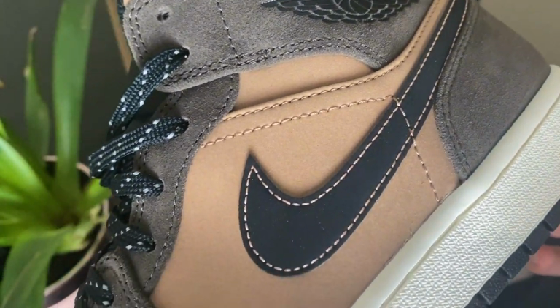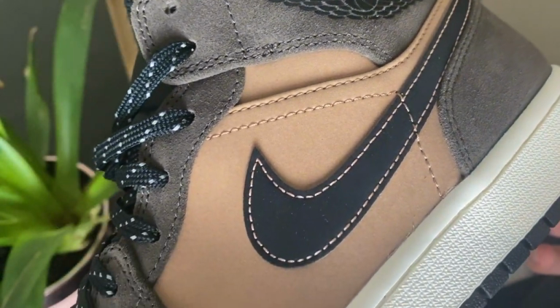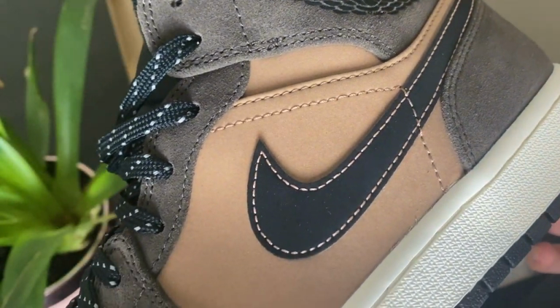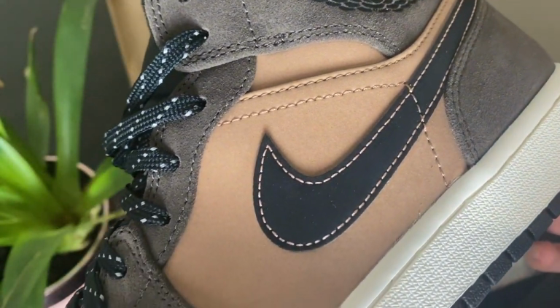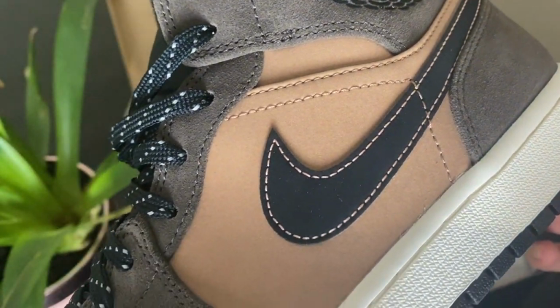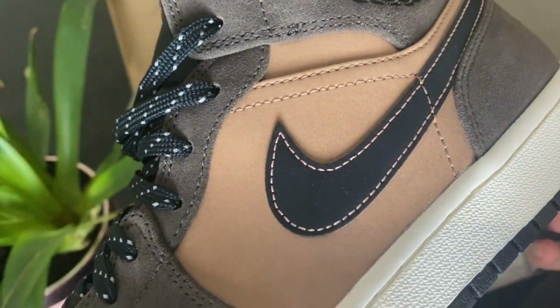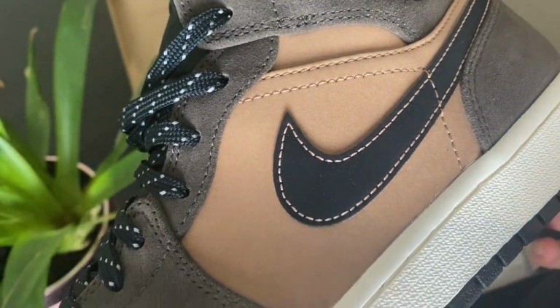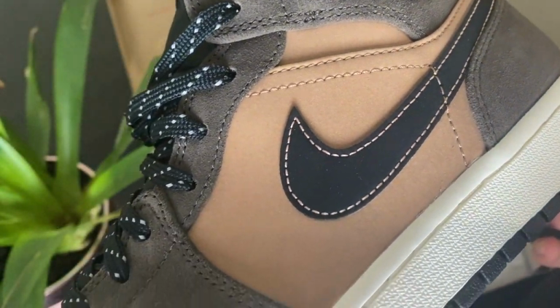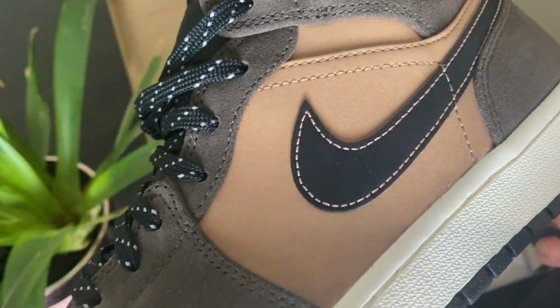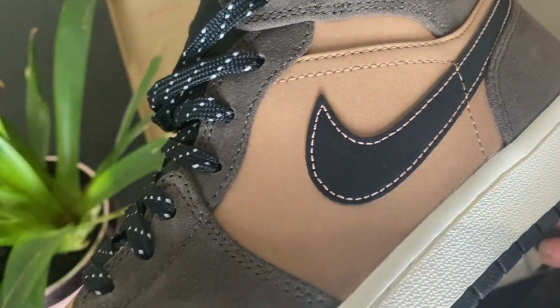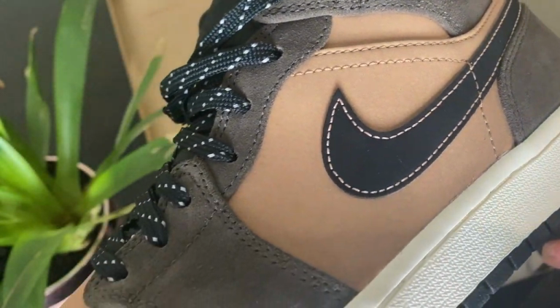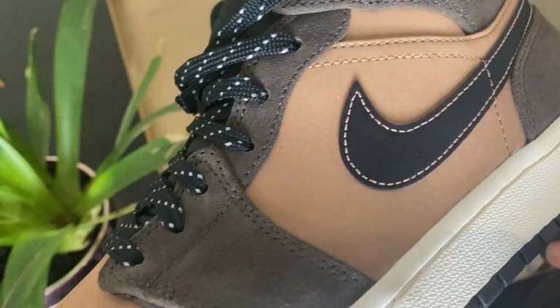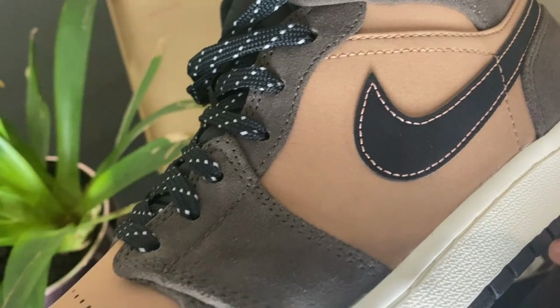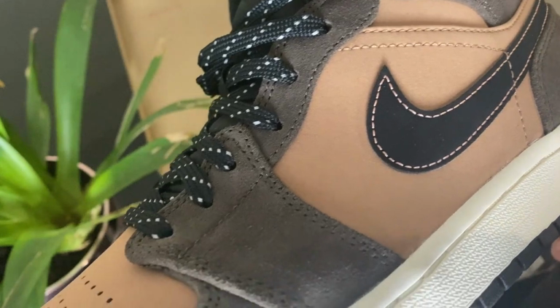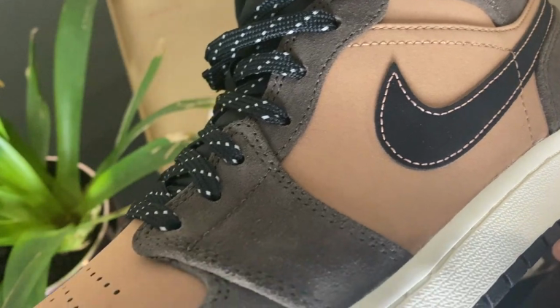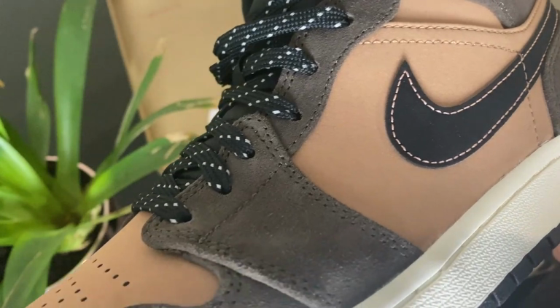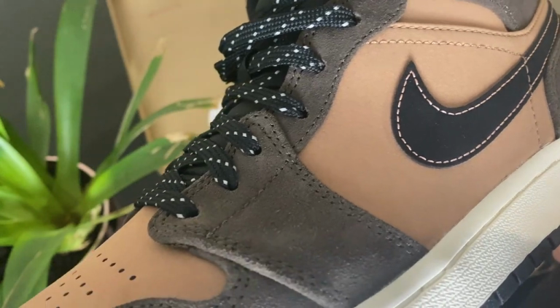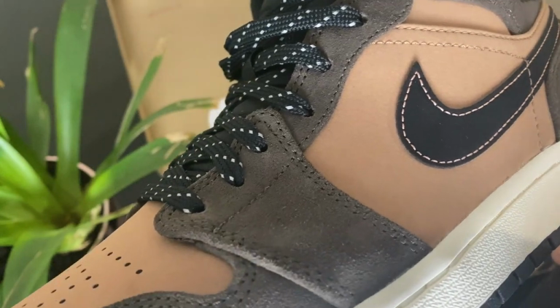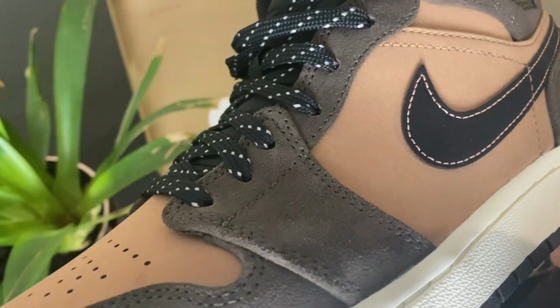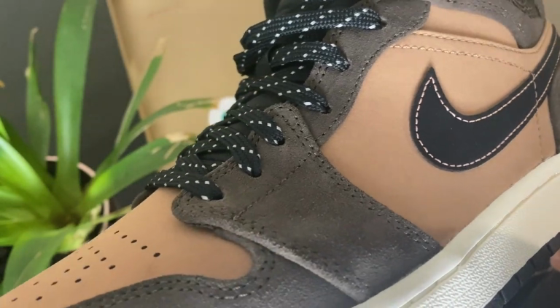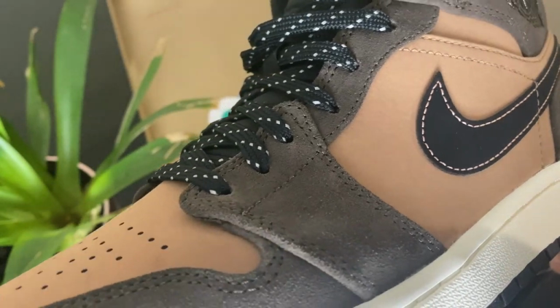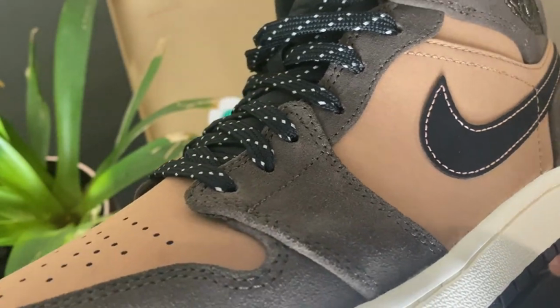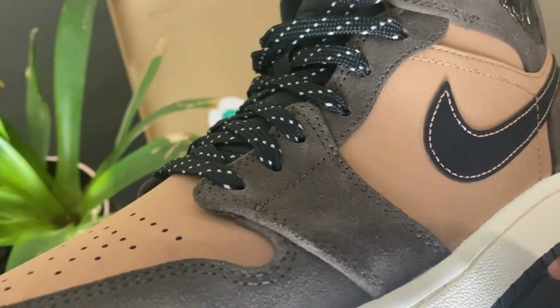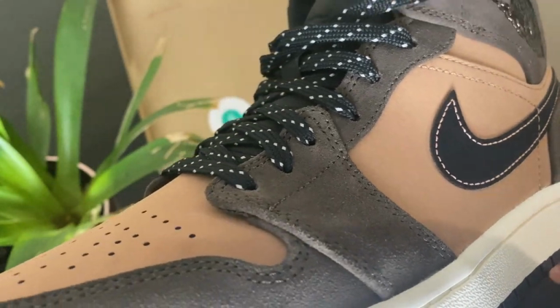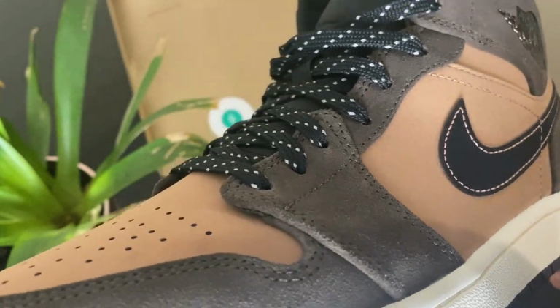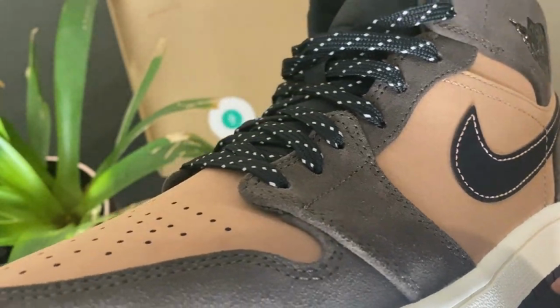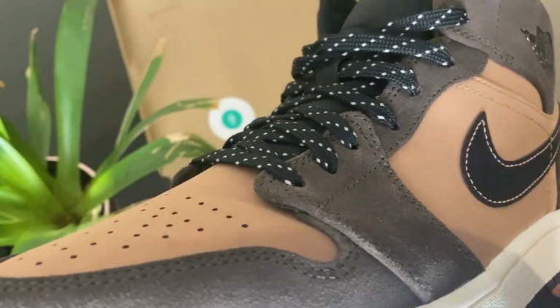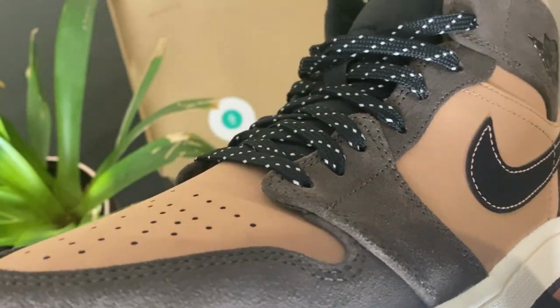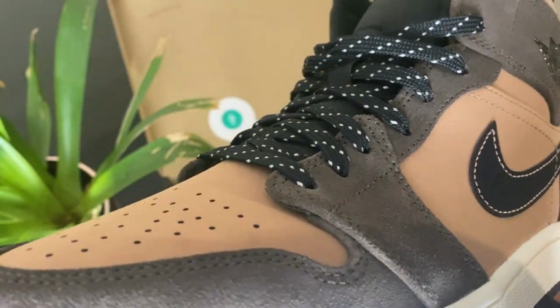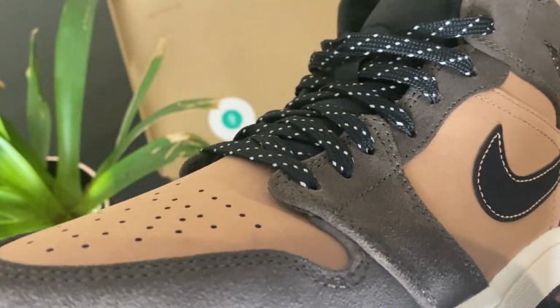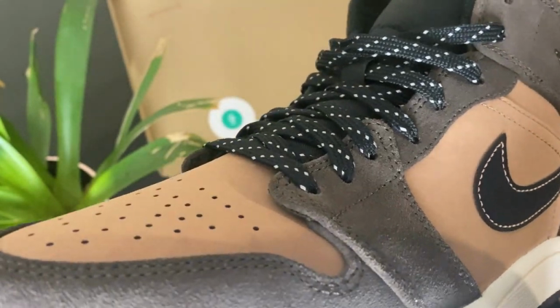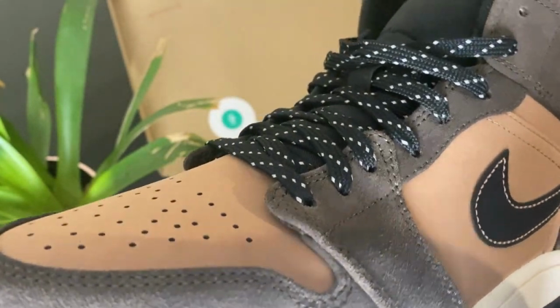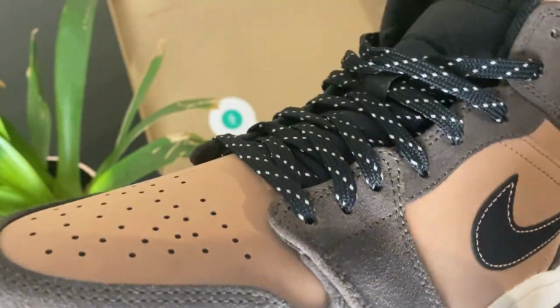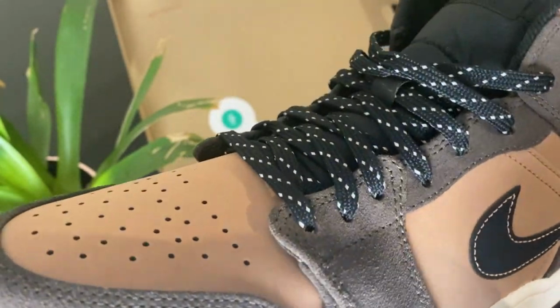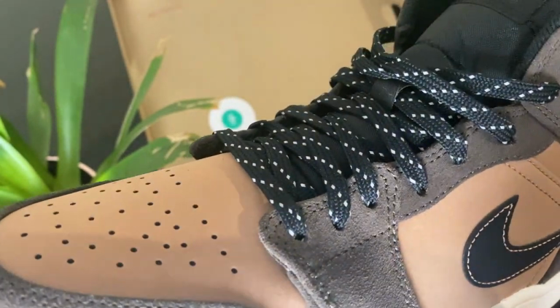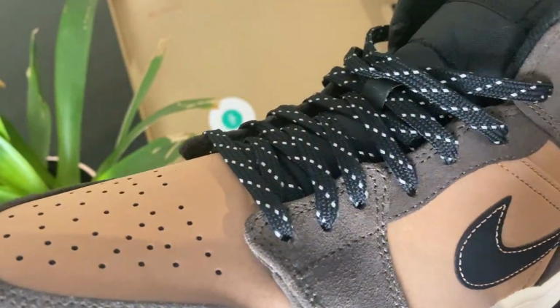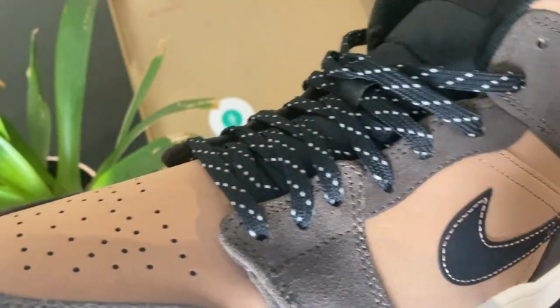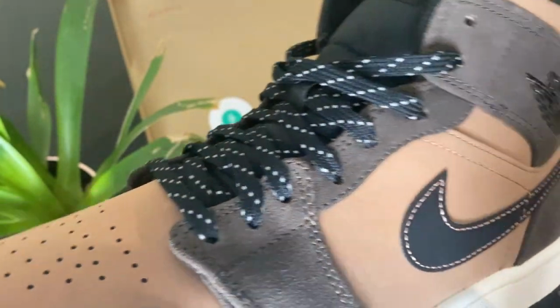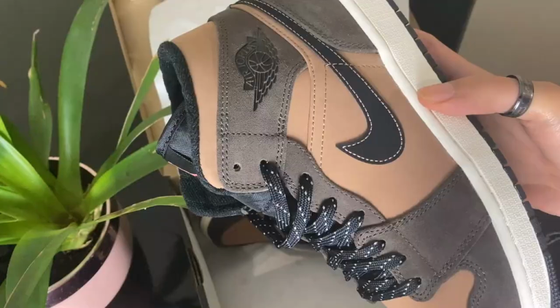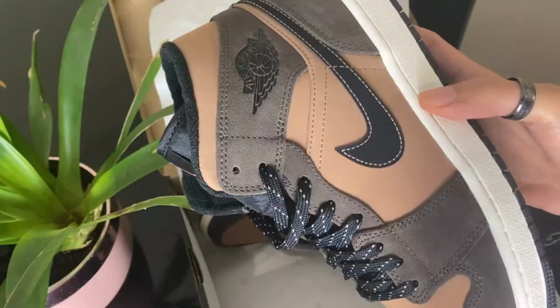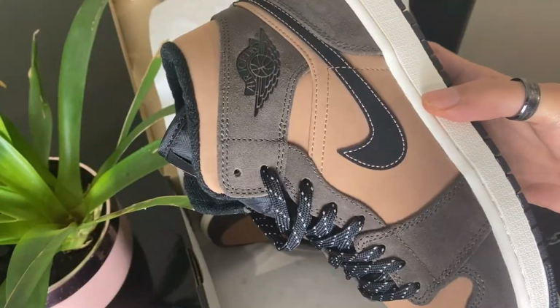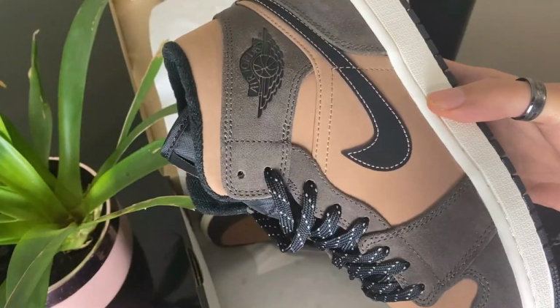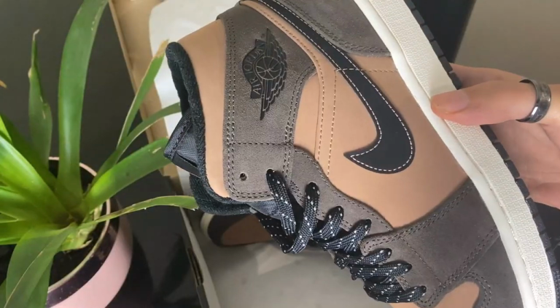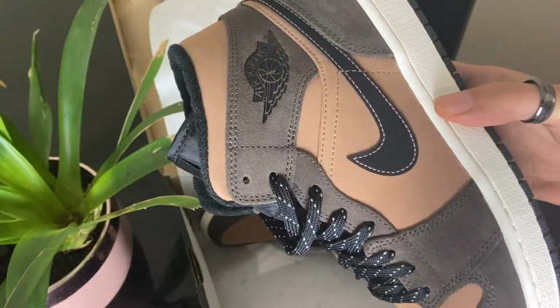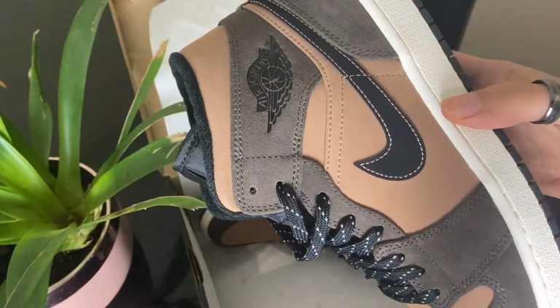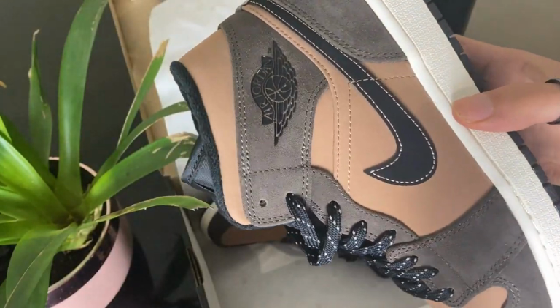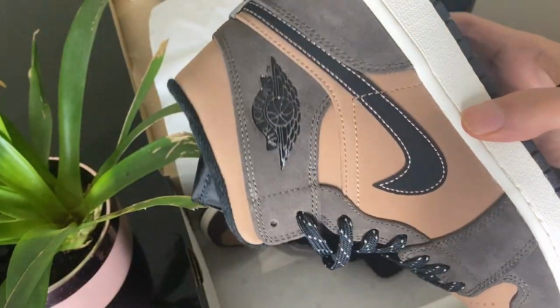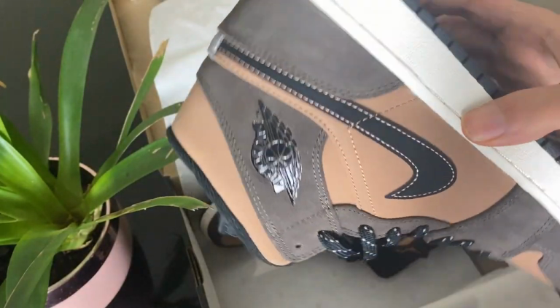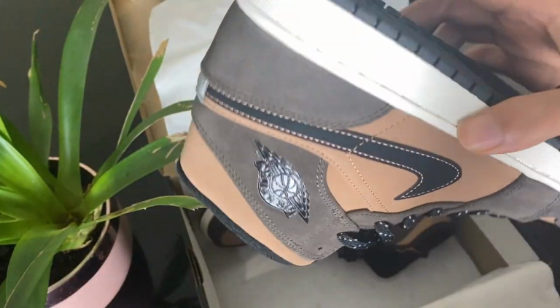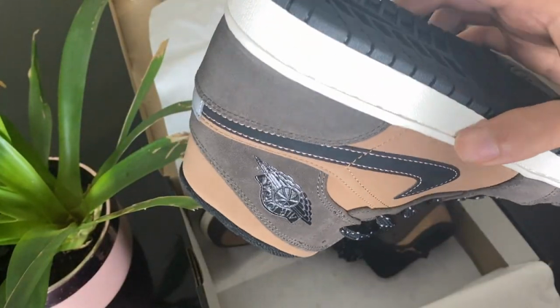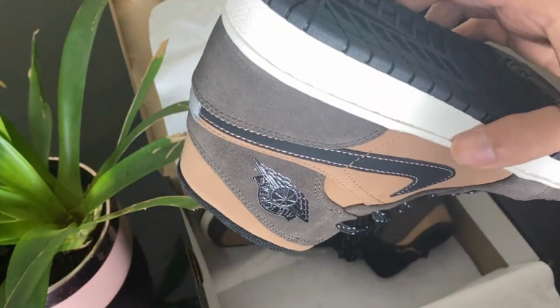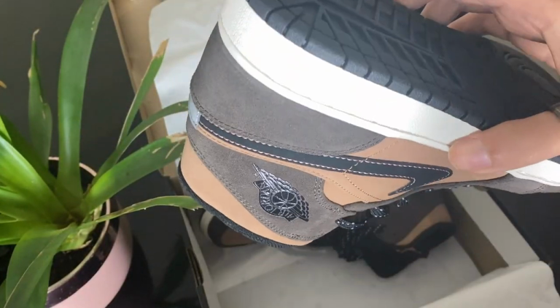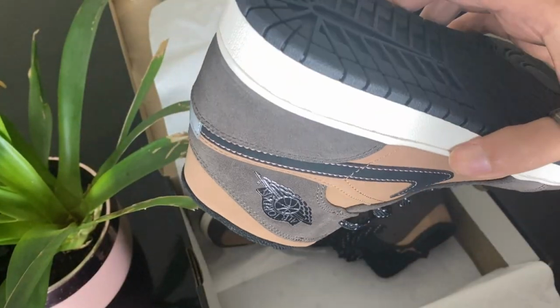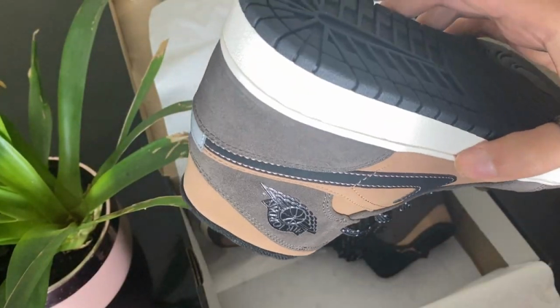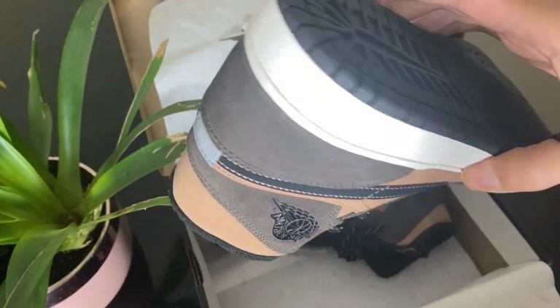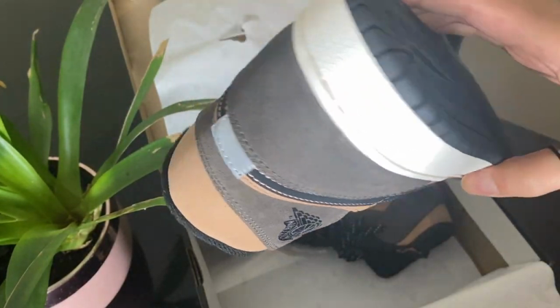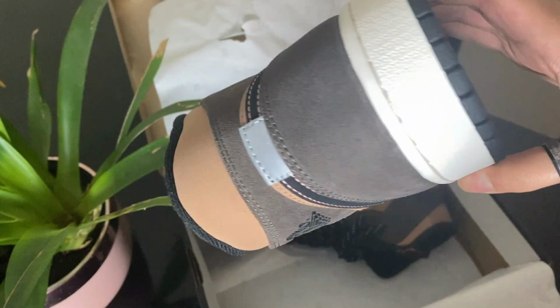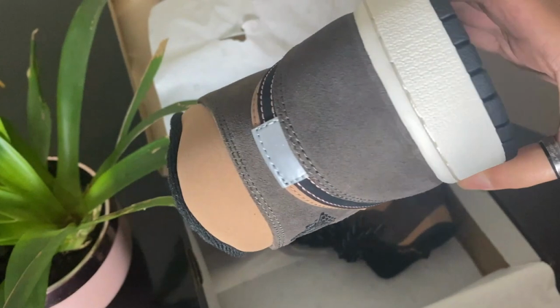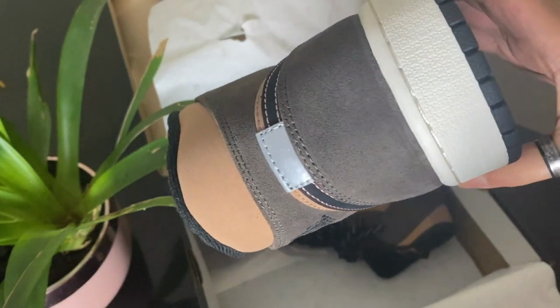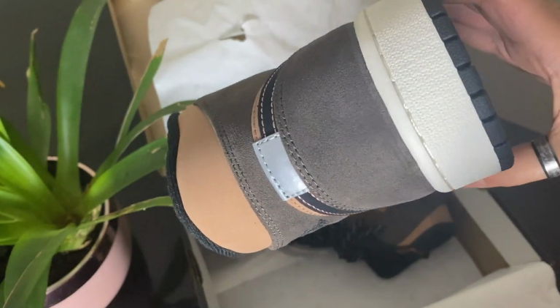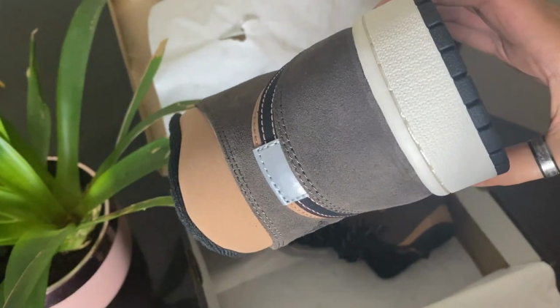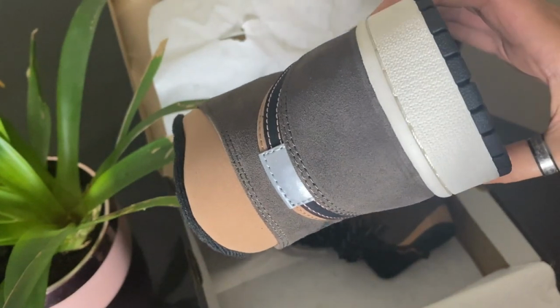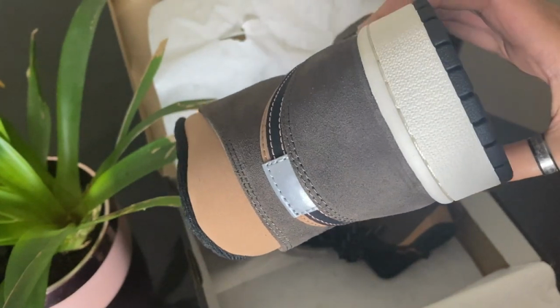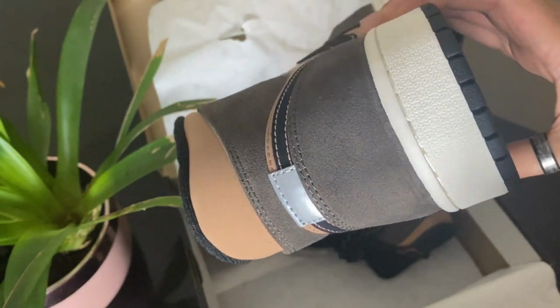I'm gonna give you guys some close-up shots so you can see exactly what I'm talking about, and then we'll go straight on to the on-feet.